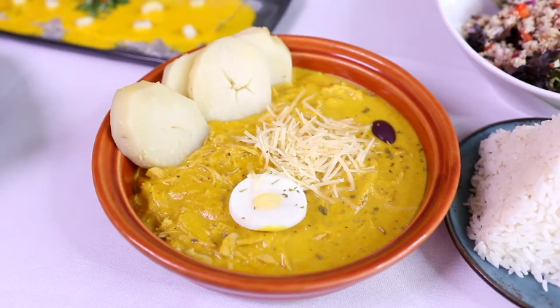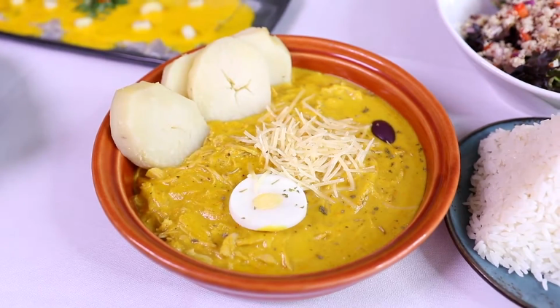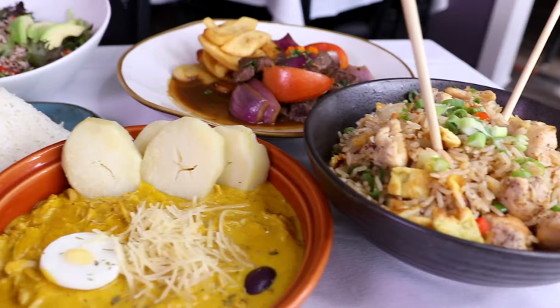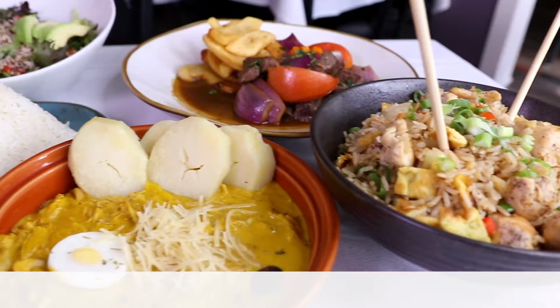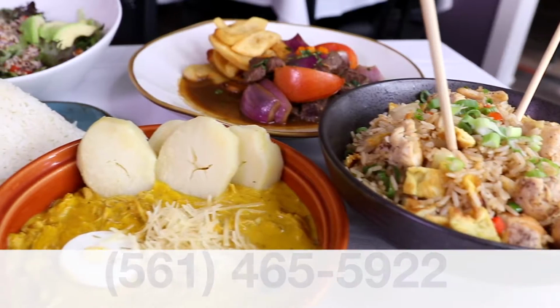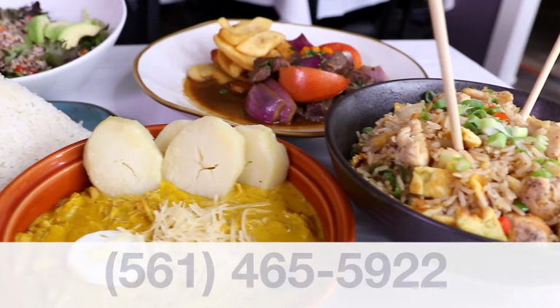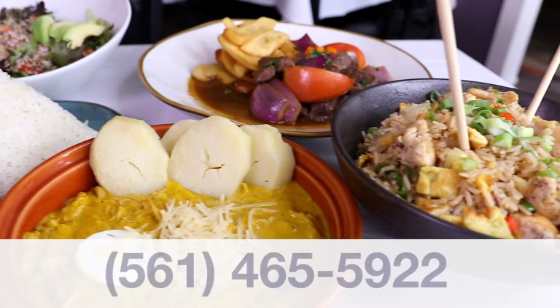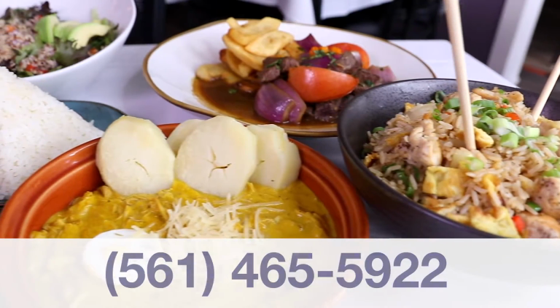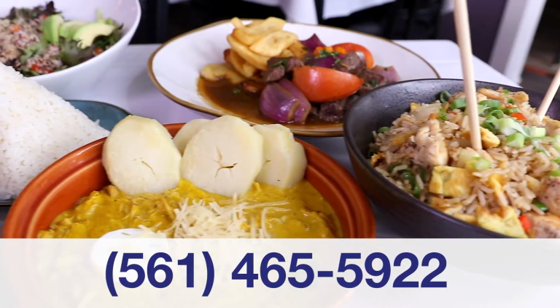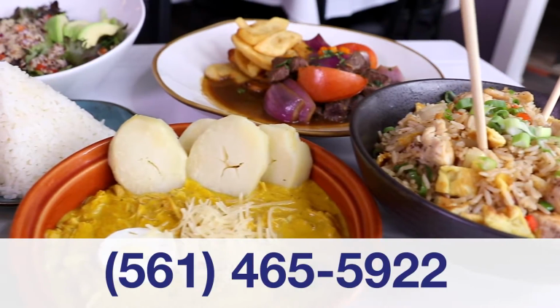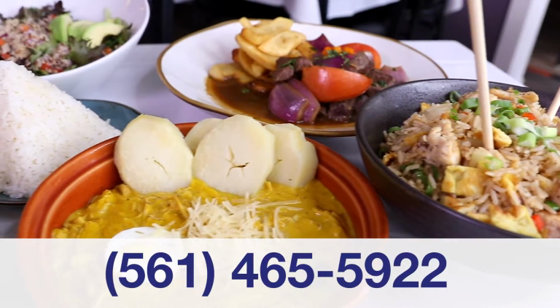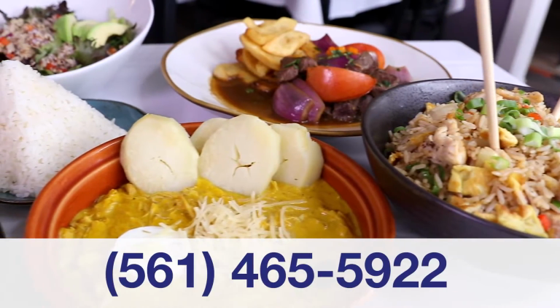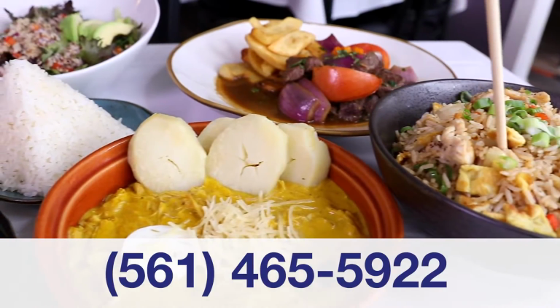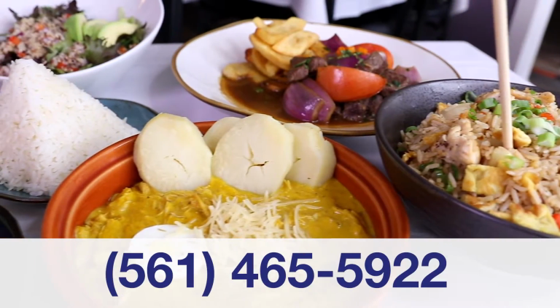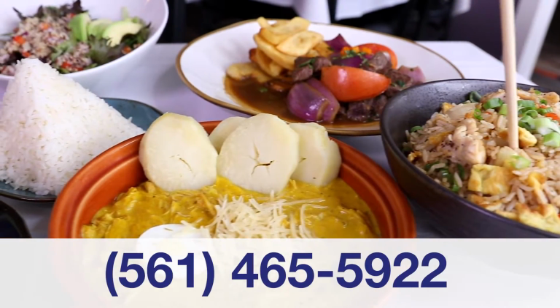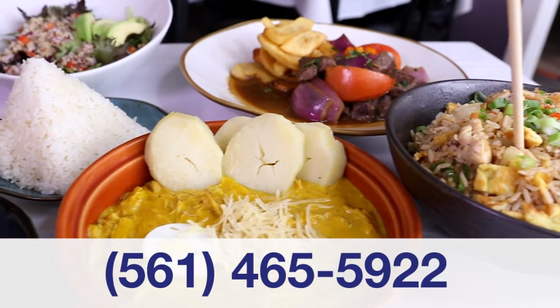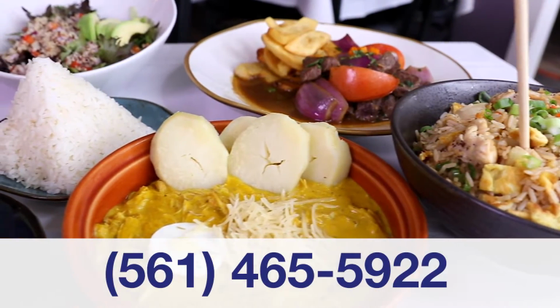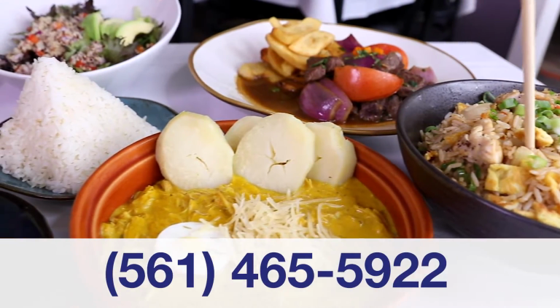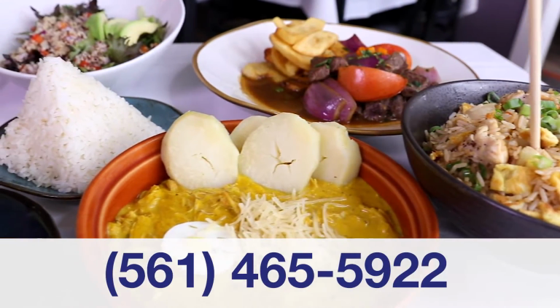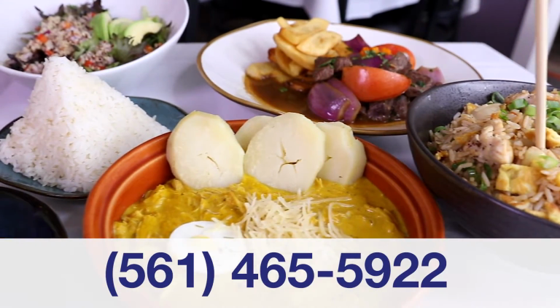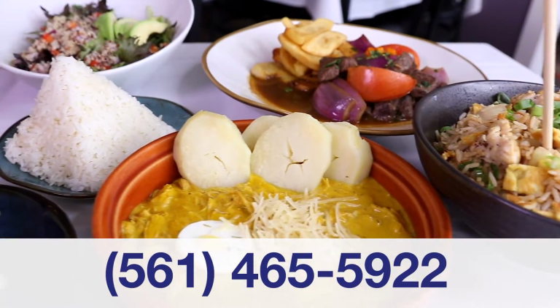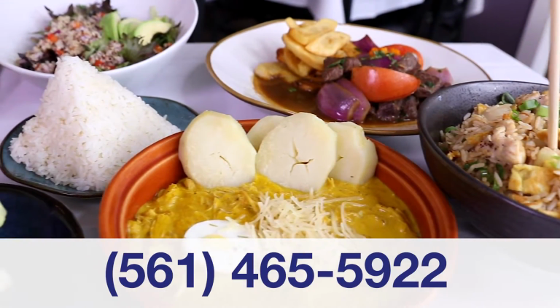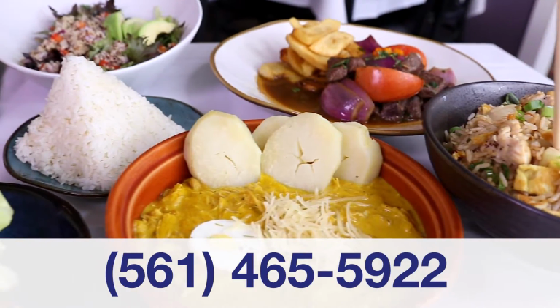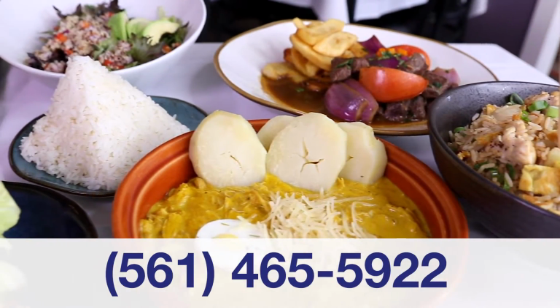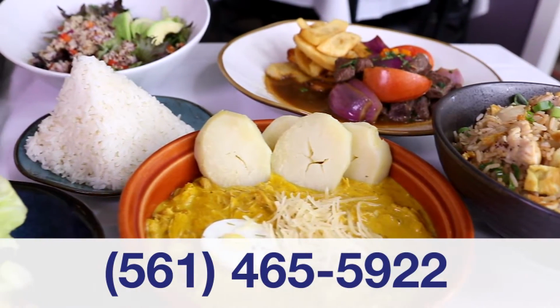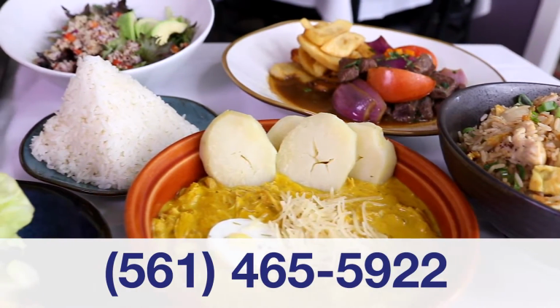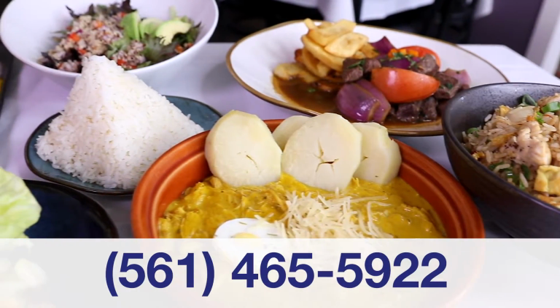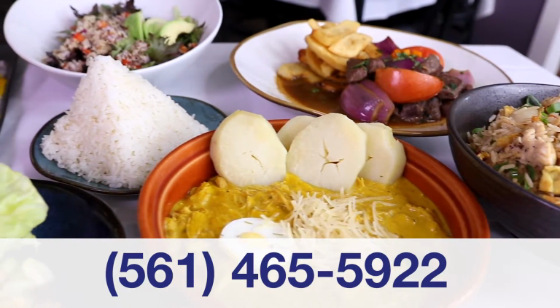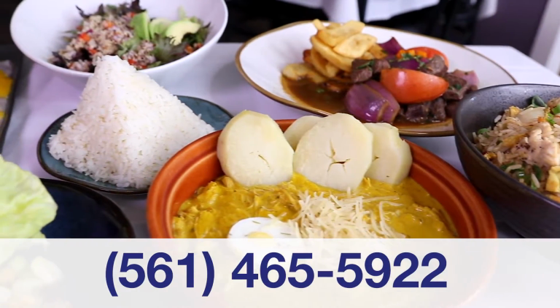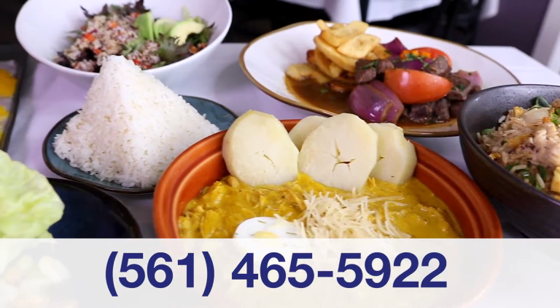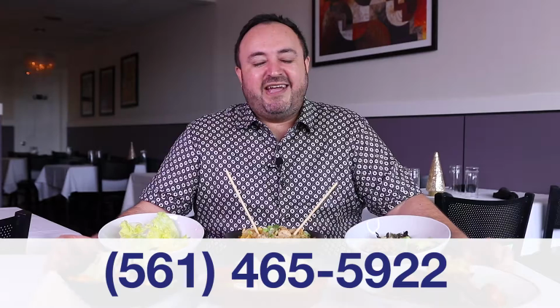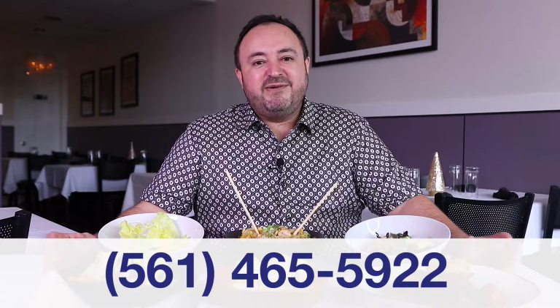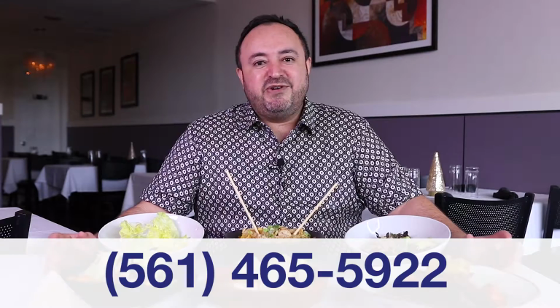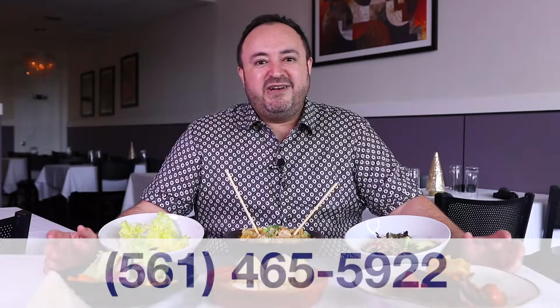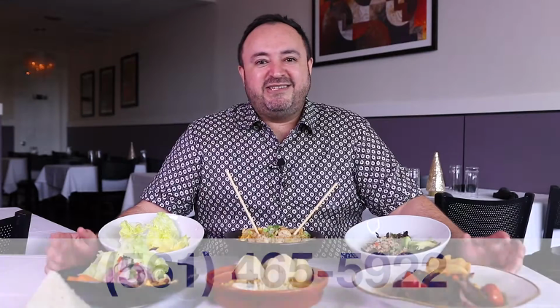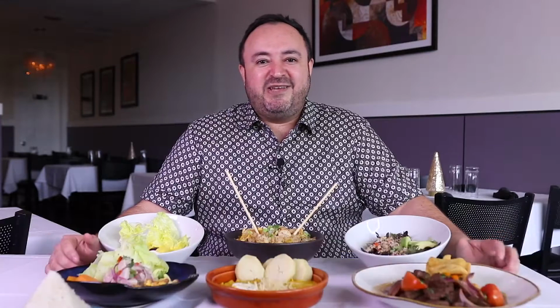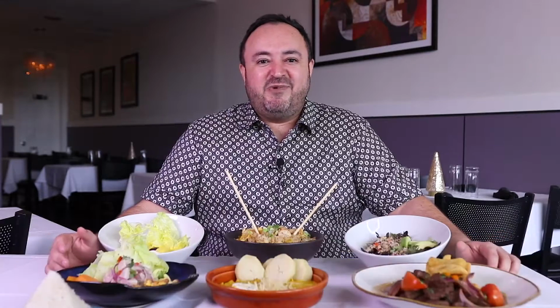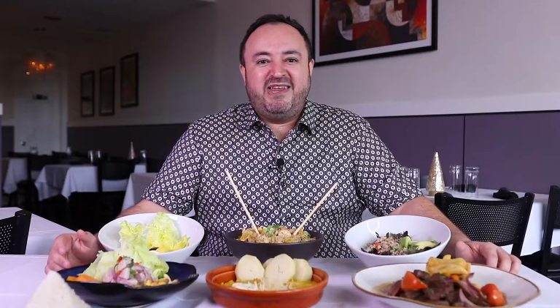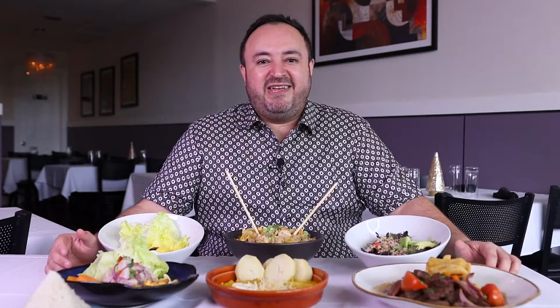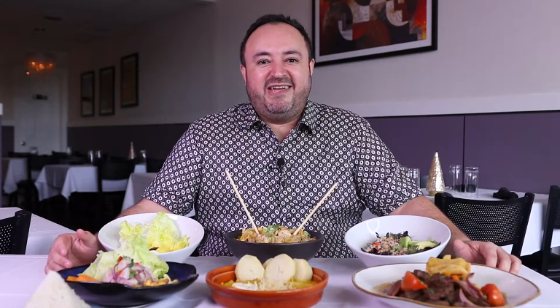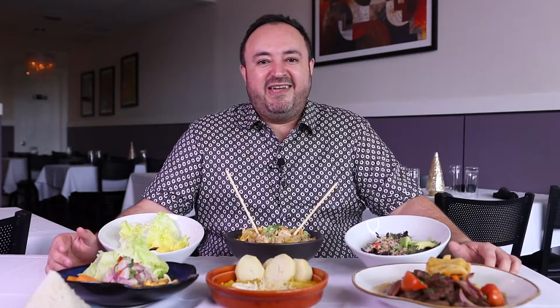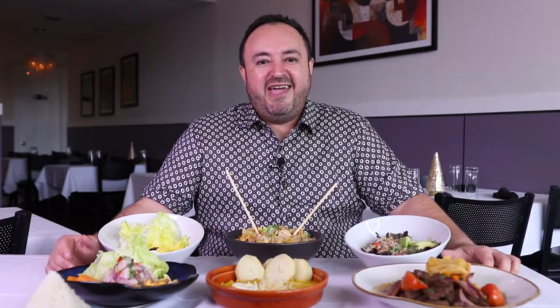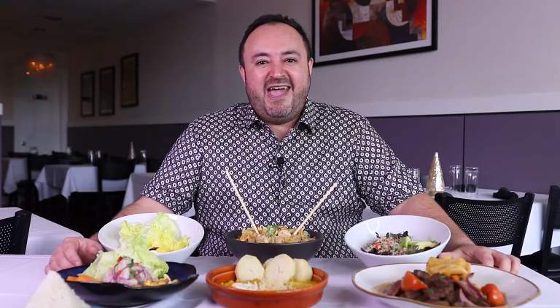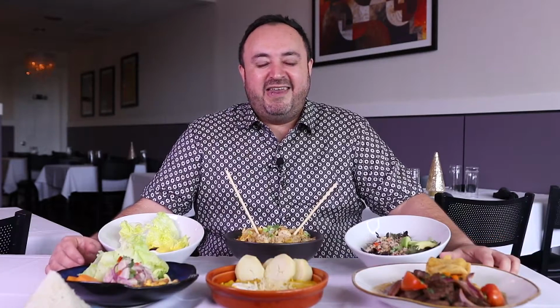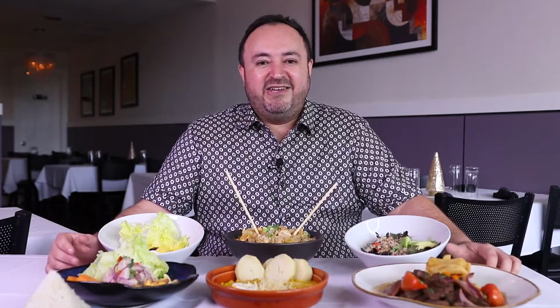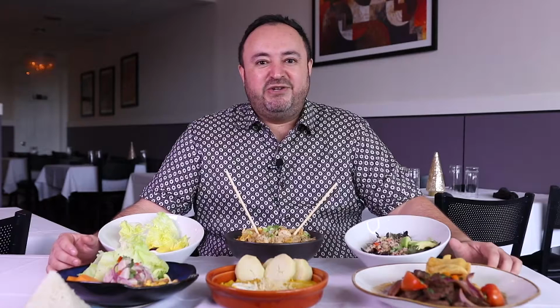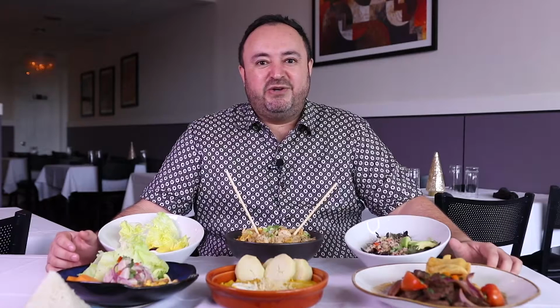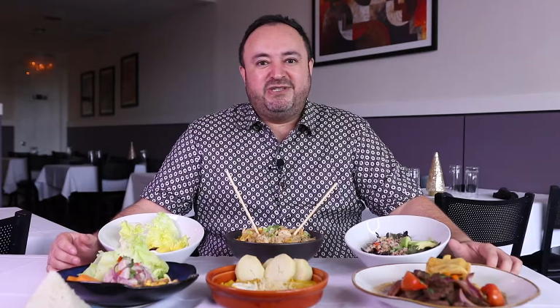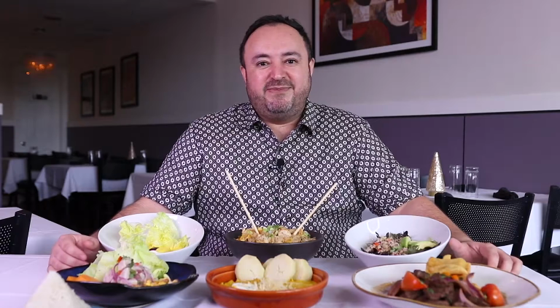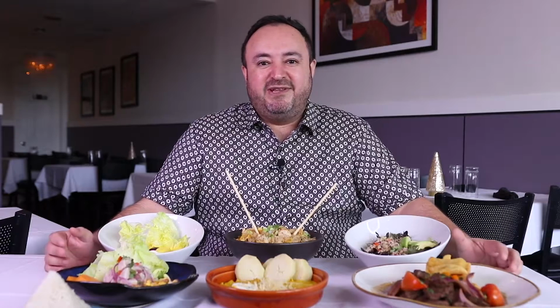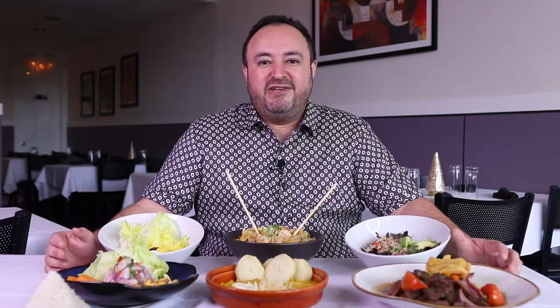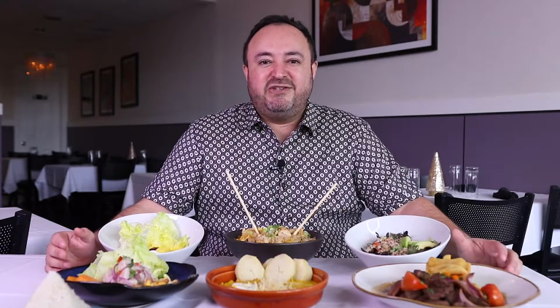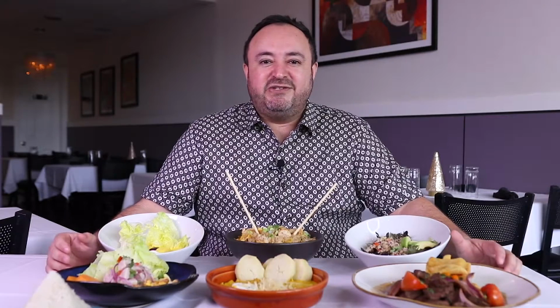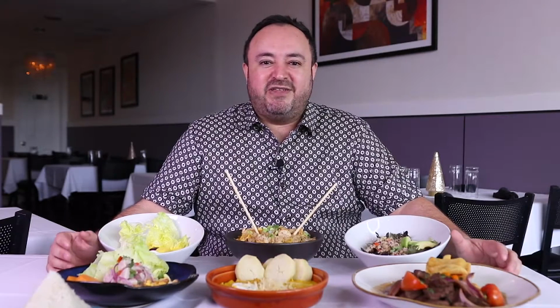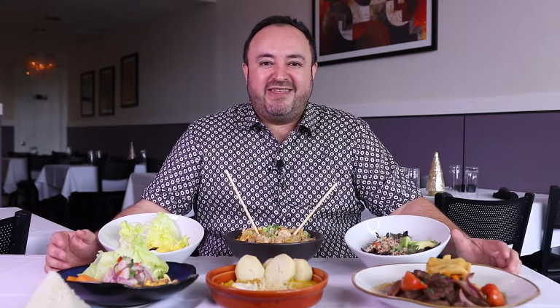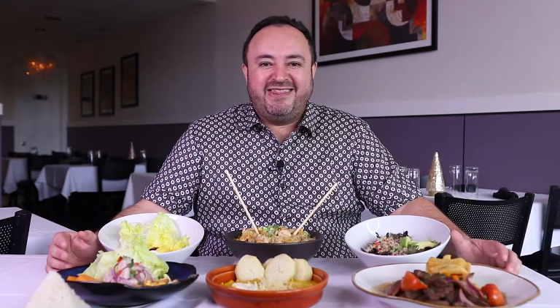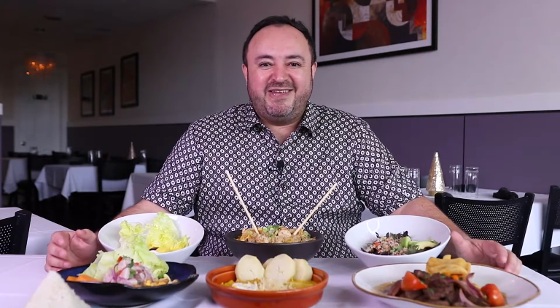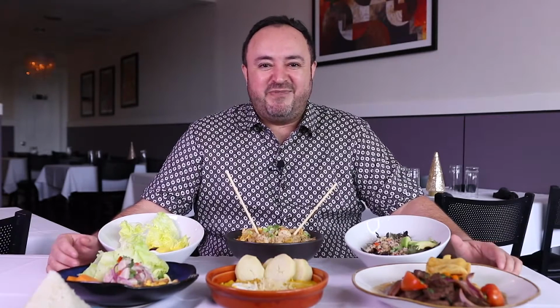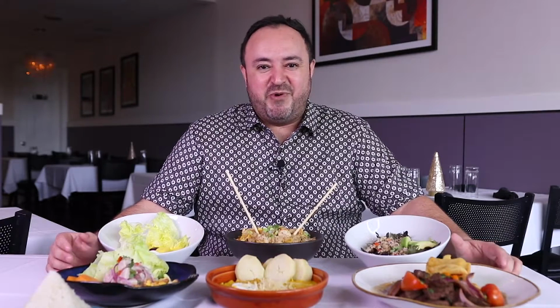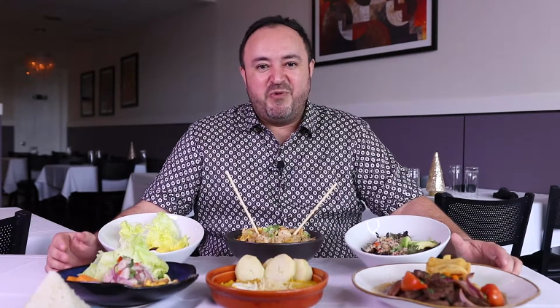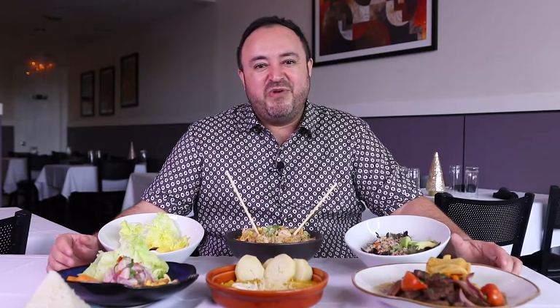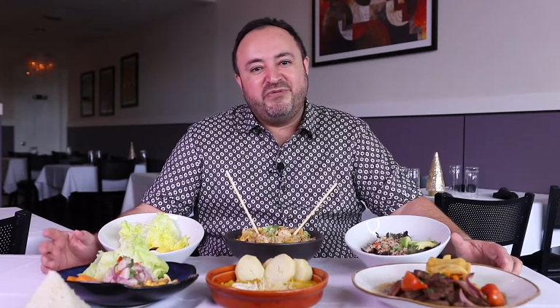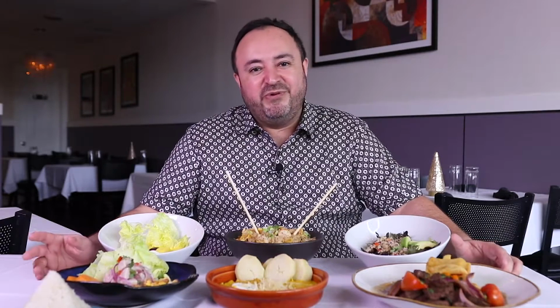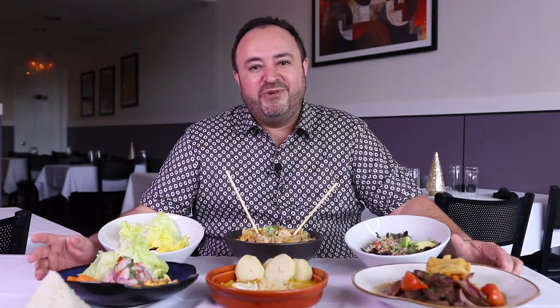We offer dine-in, curbside pickup, or delivery through our website. Come join us at Huarique and enjoy some delicious authentic Peruvian food.